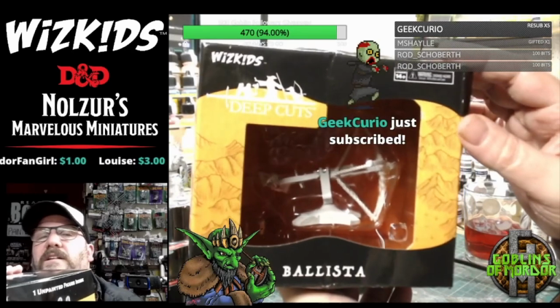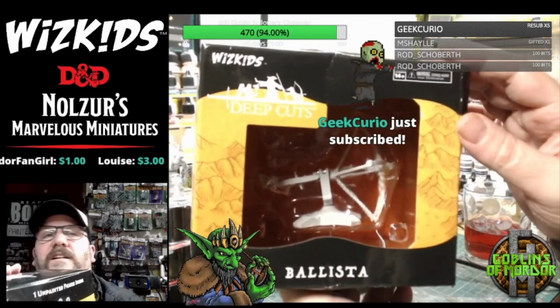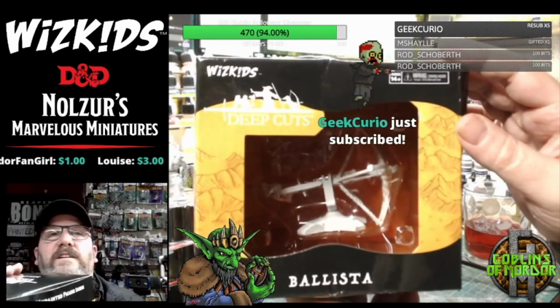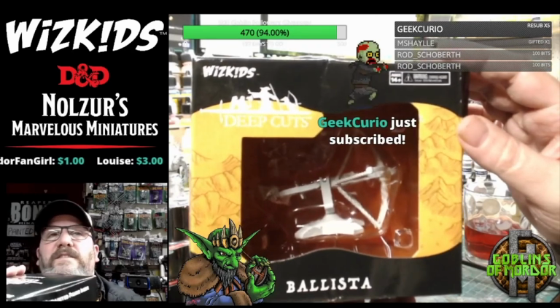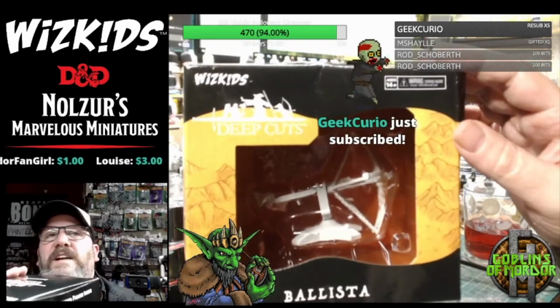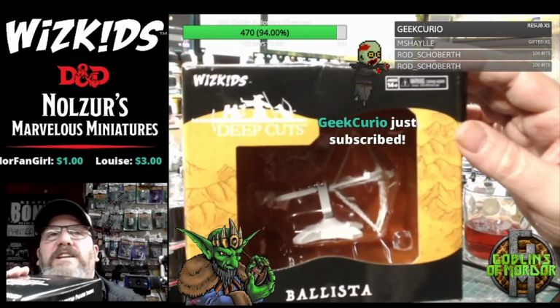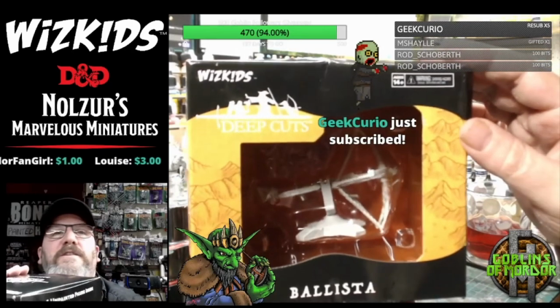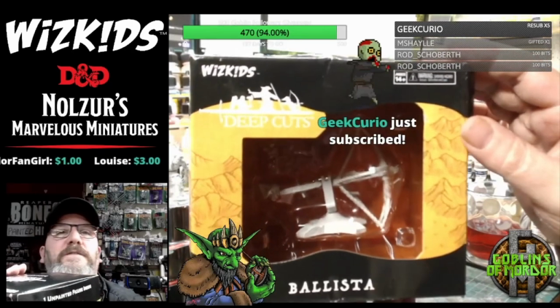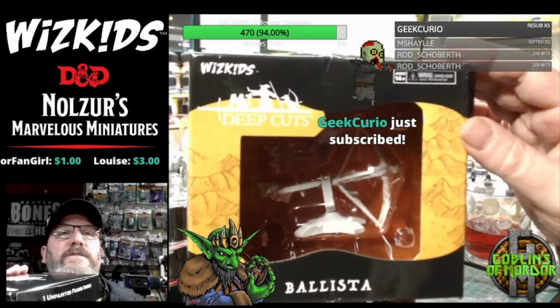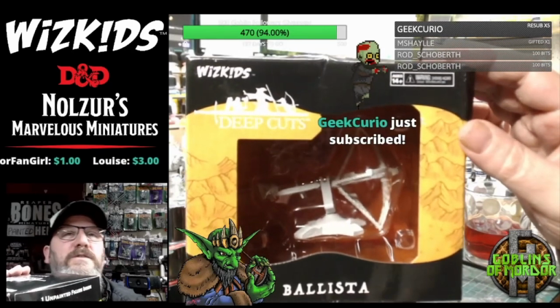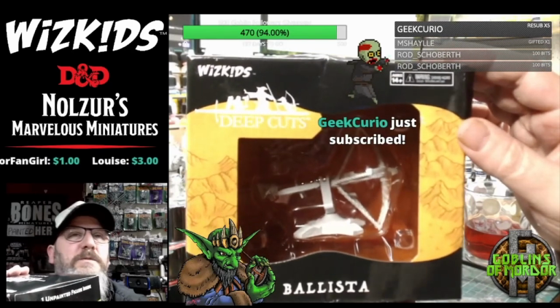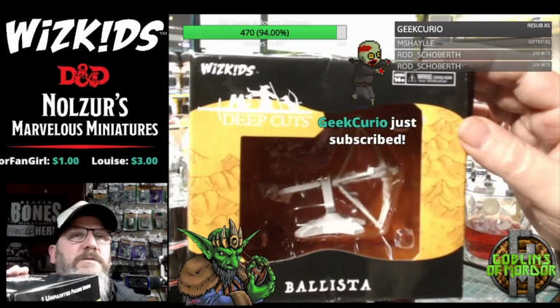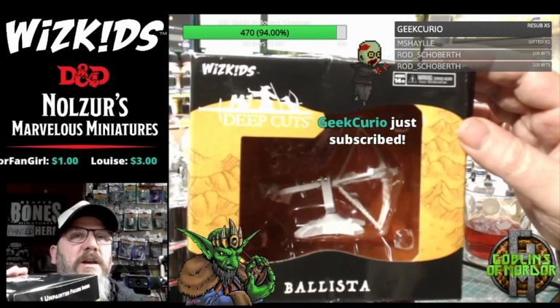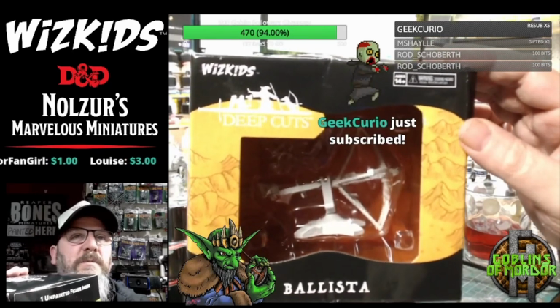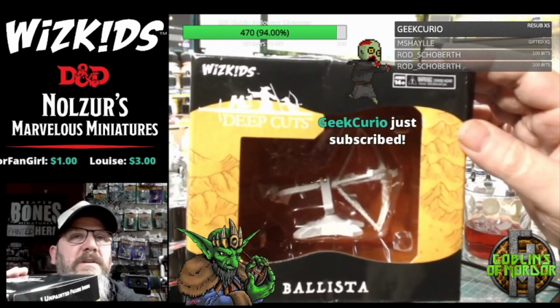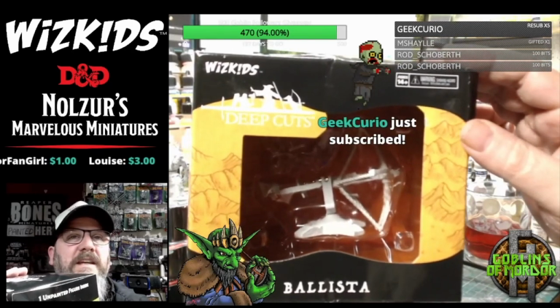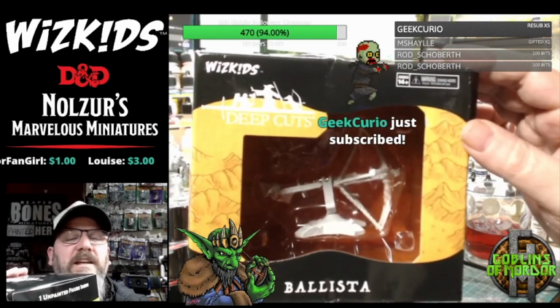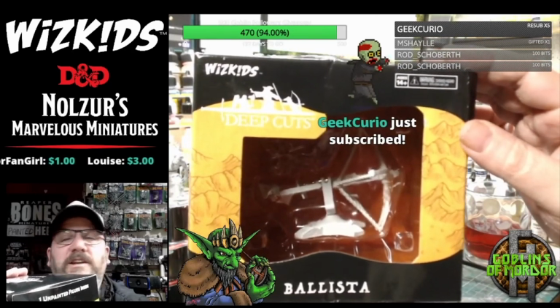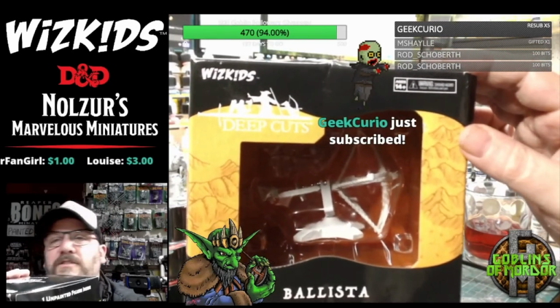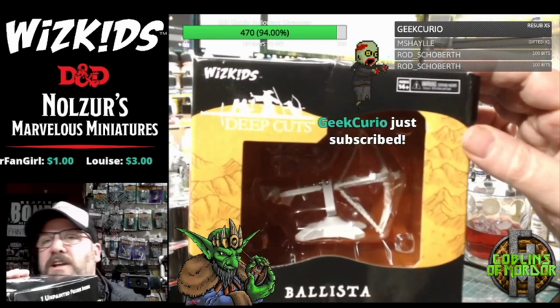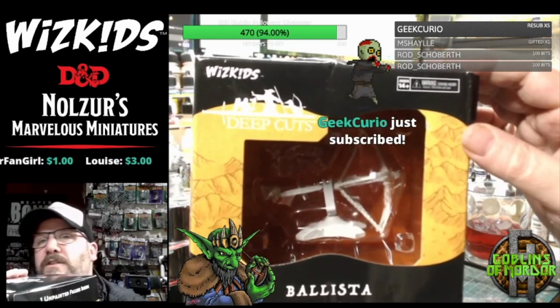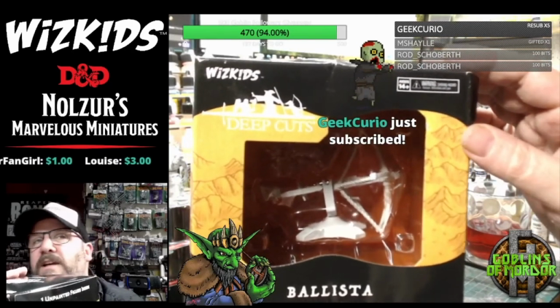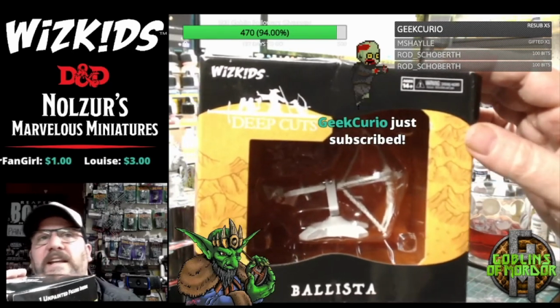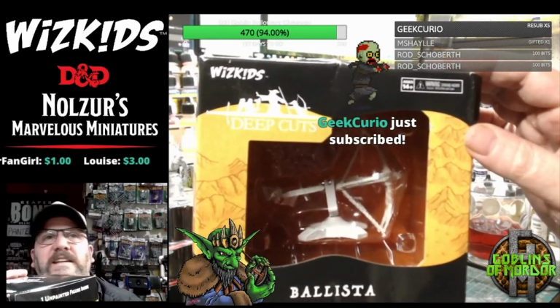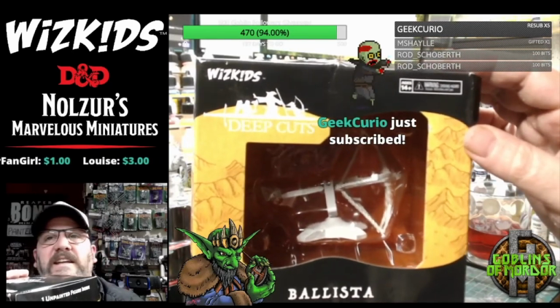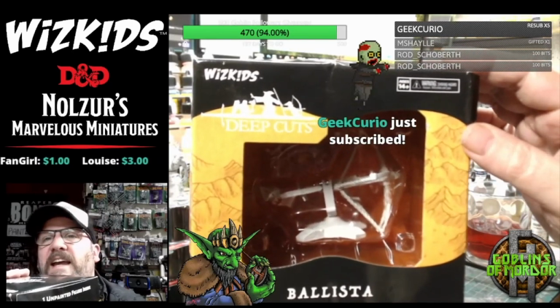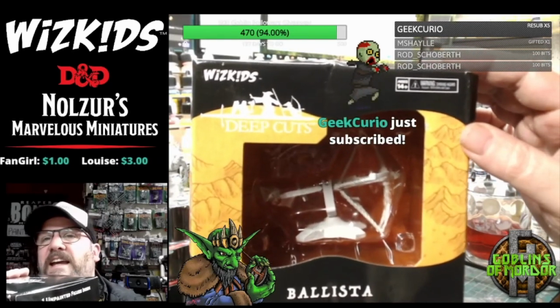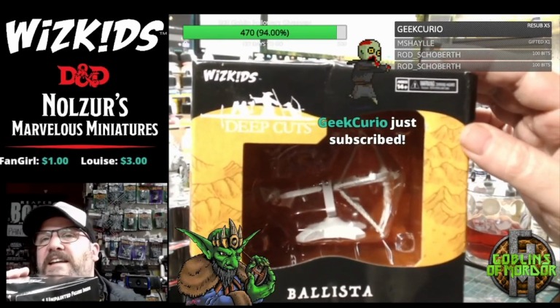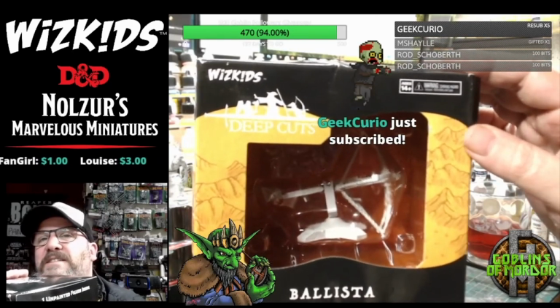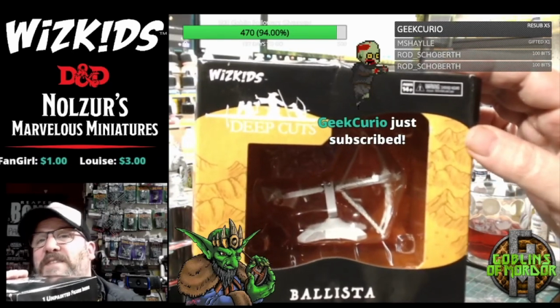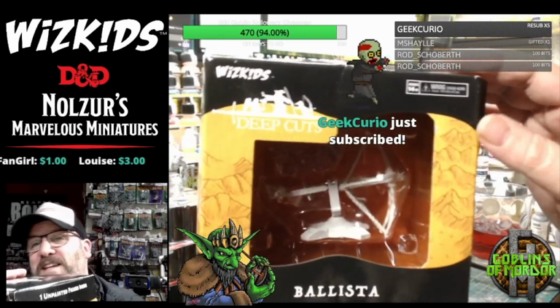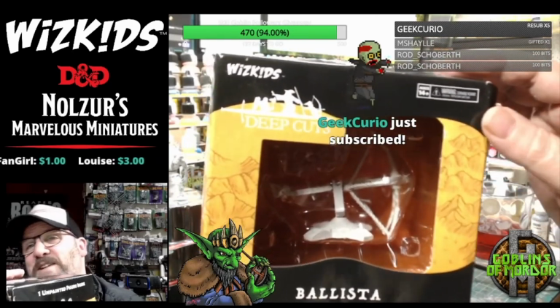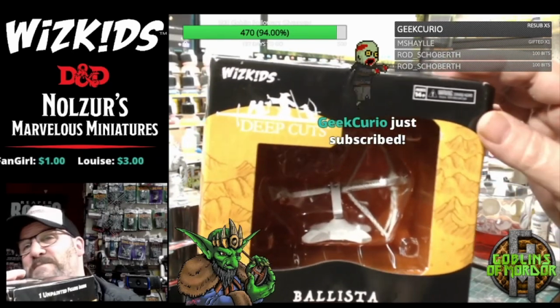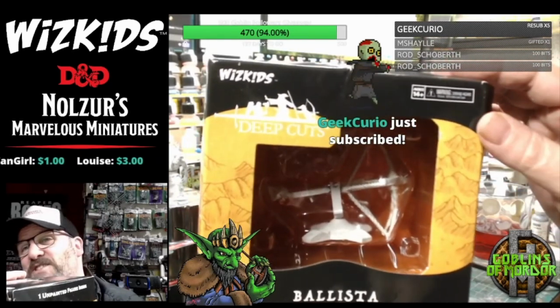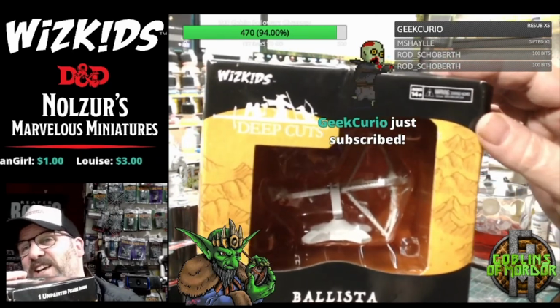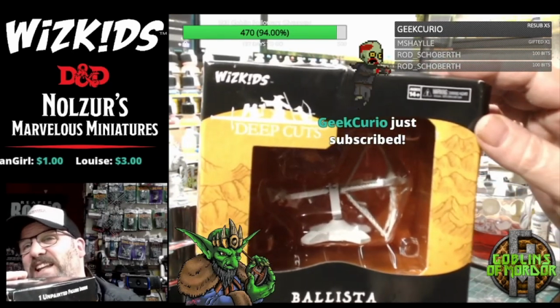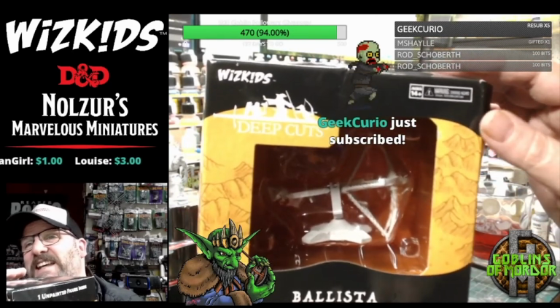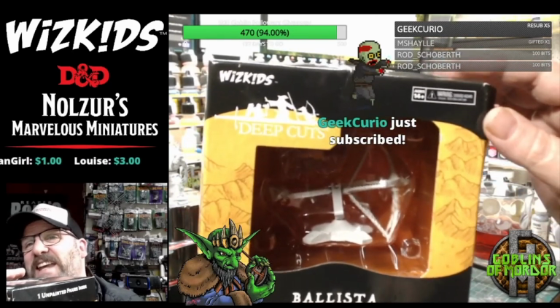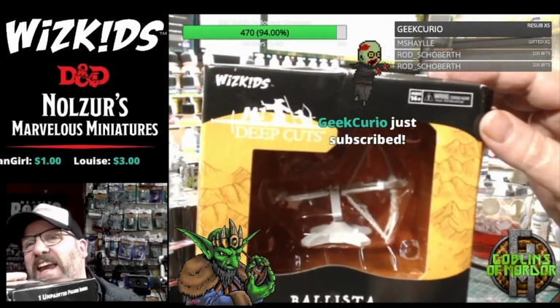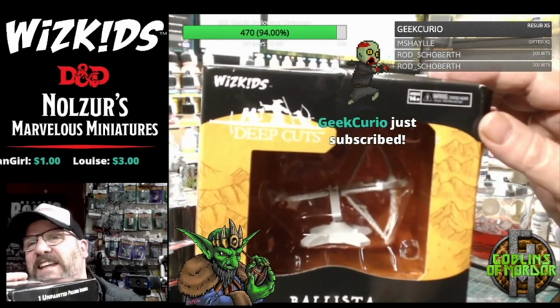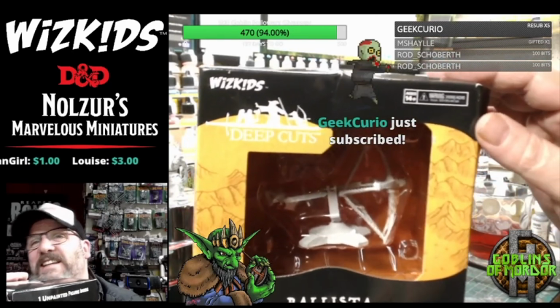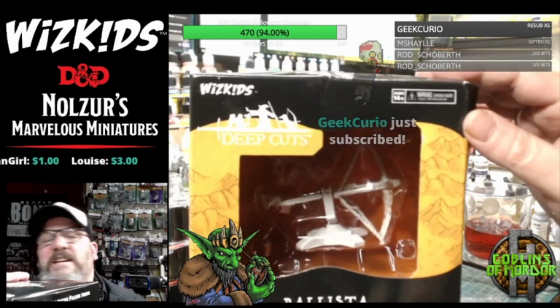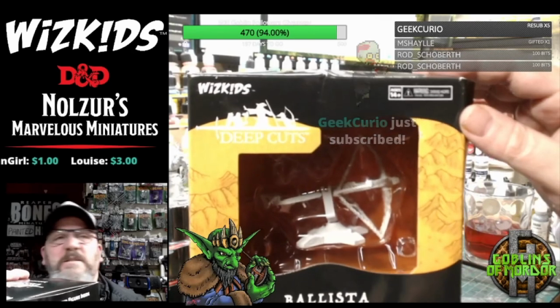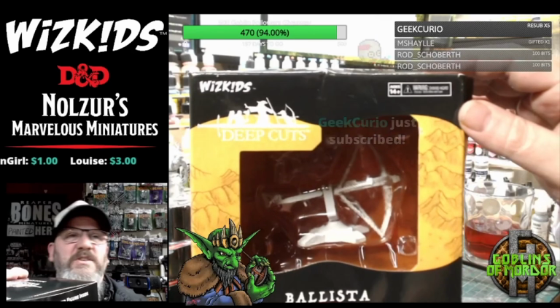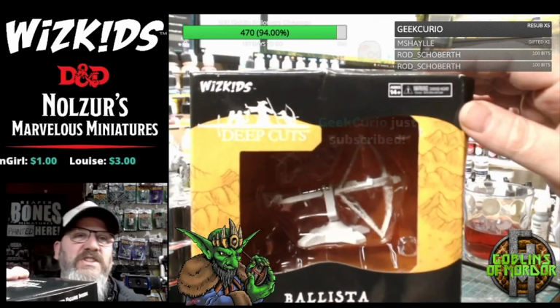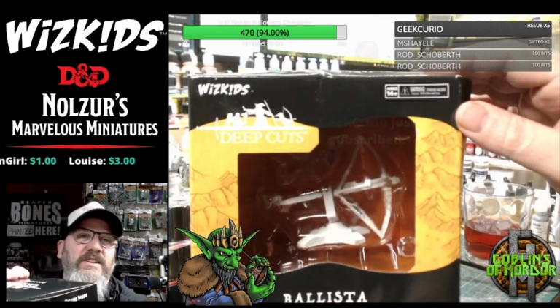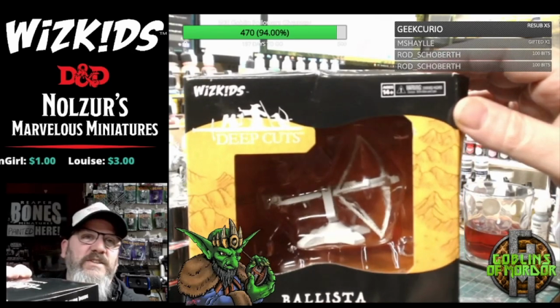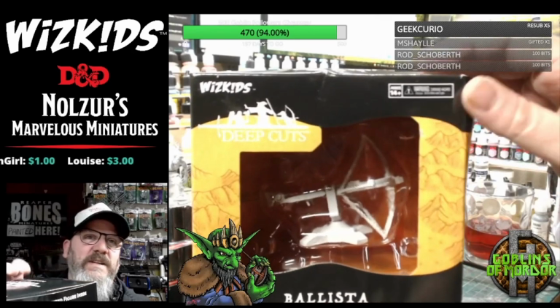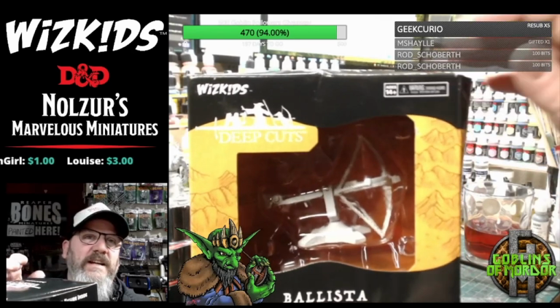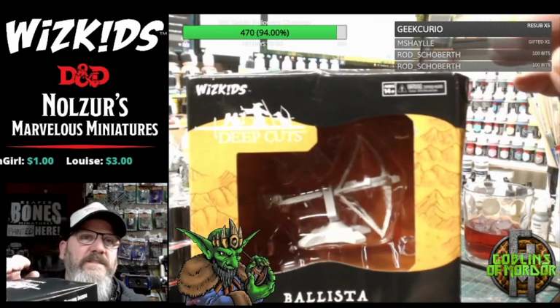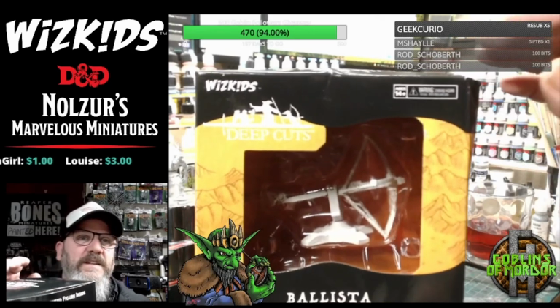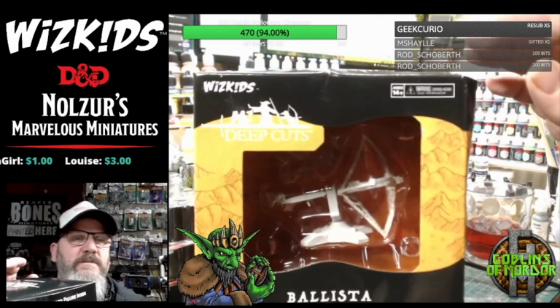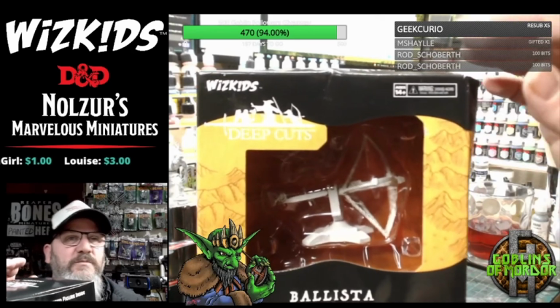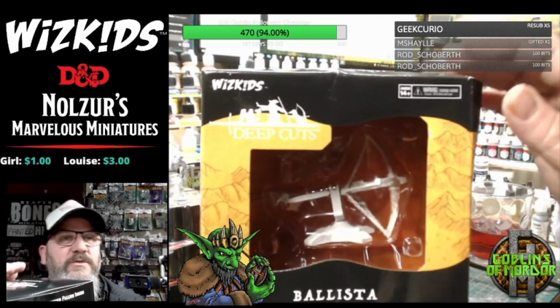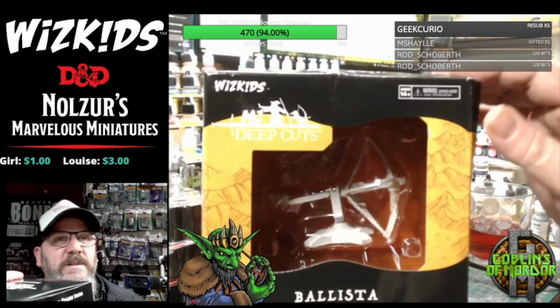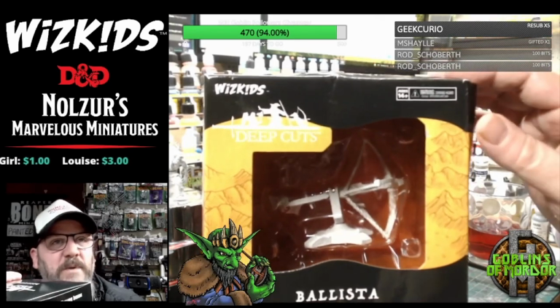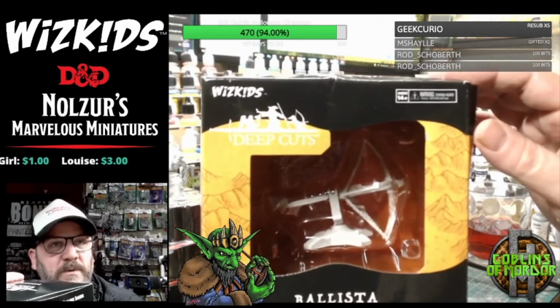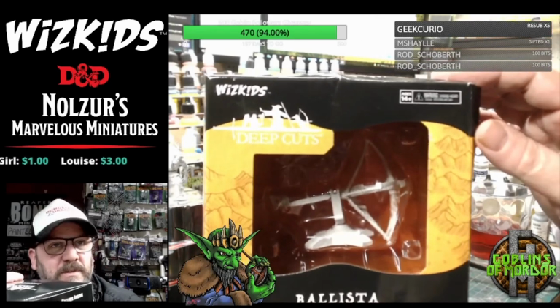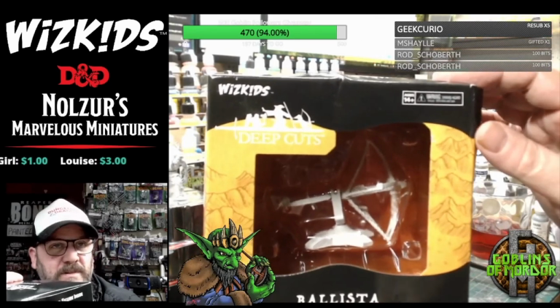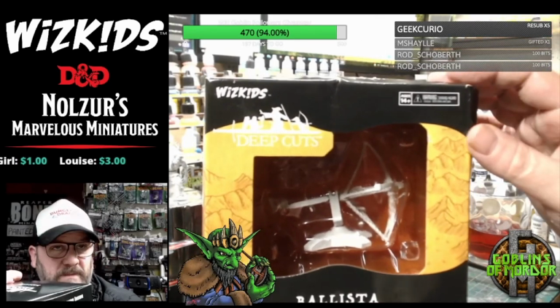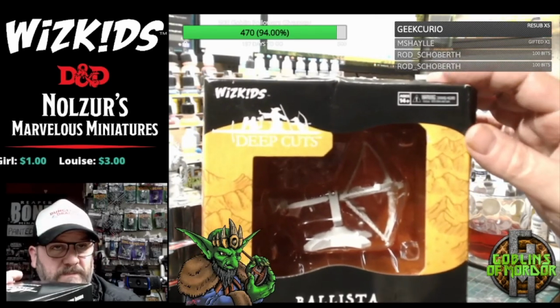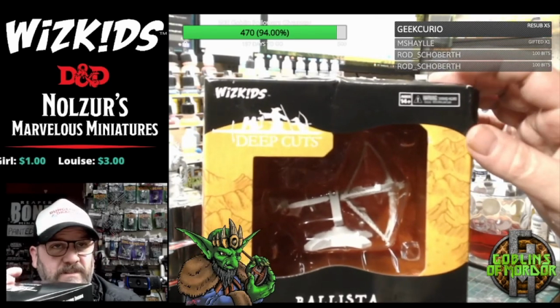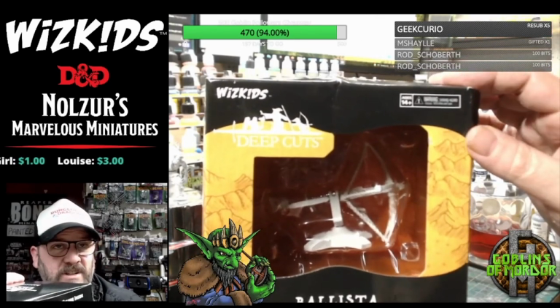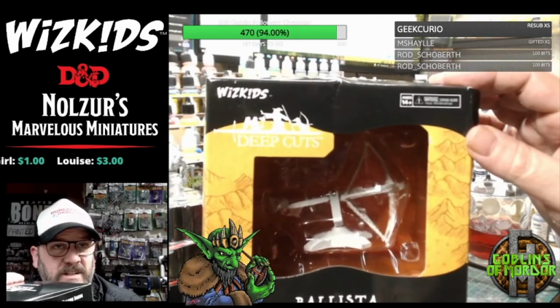Thank you for subscribing, Geek Curio Andy, and thank you Michelle, again. Michelle's gonna have to have a Brucey bonus, I reckon.